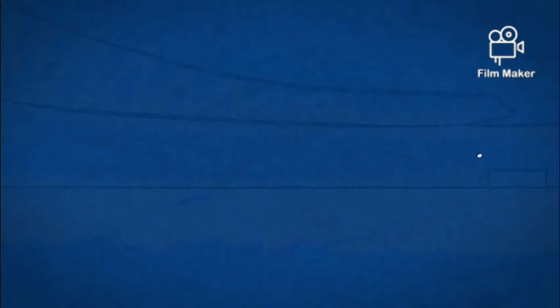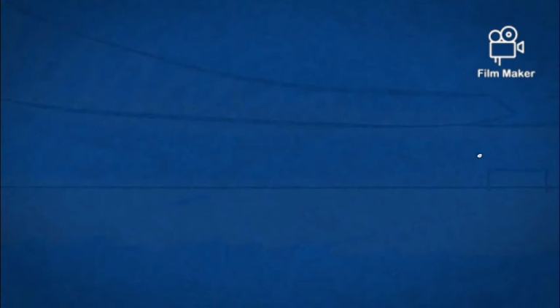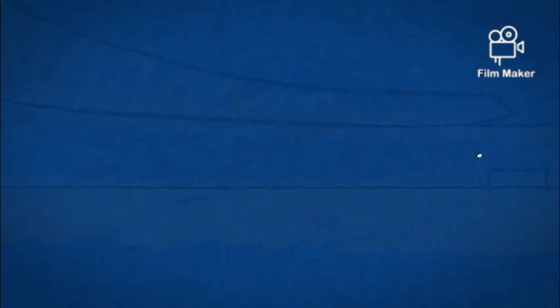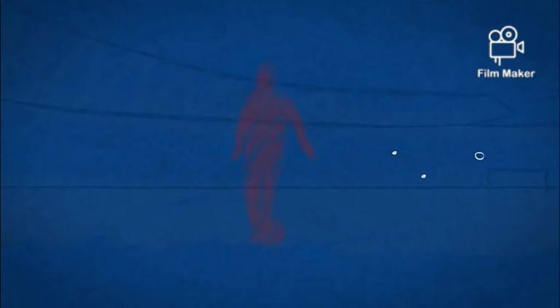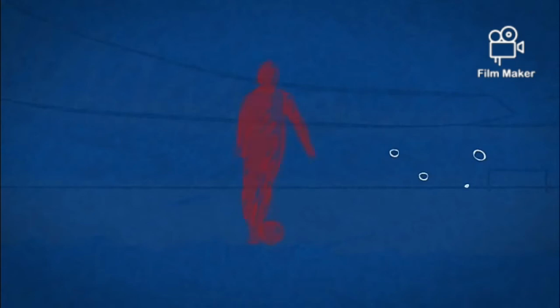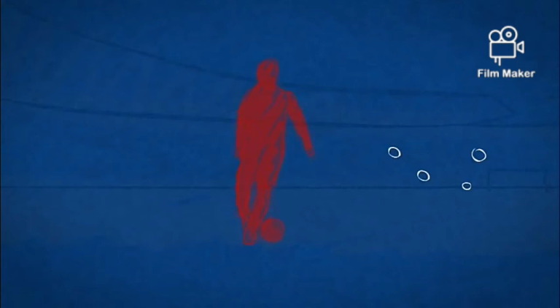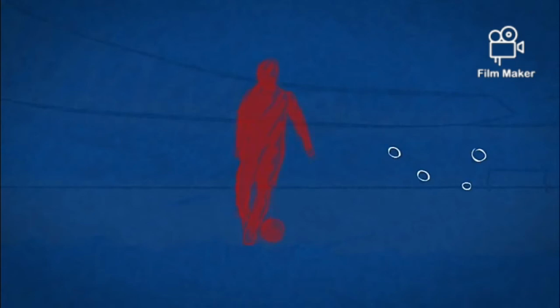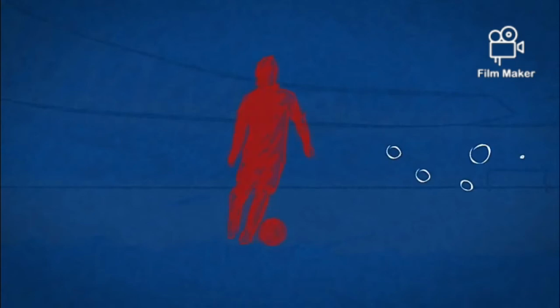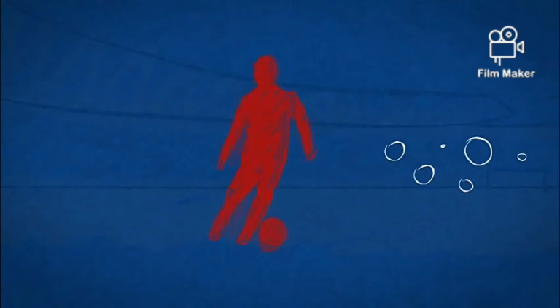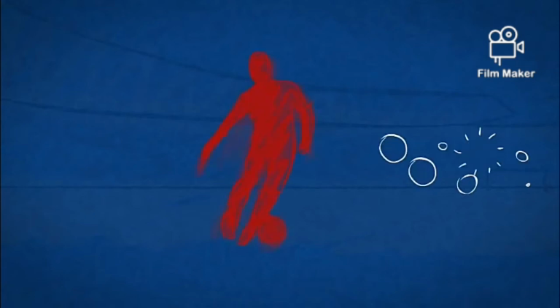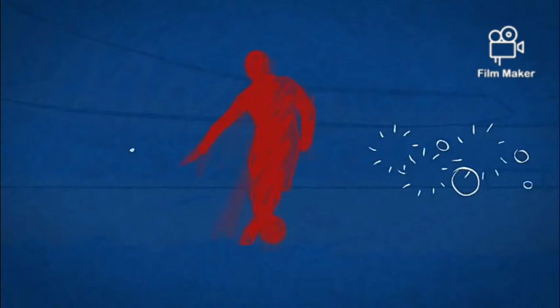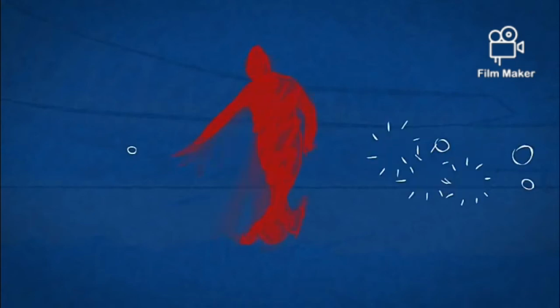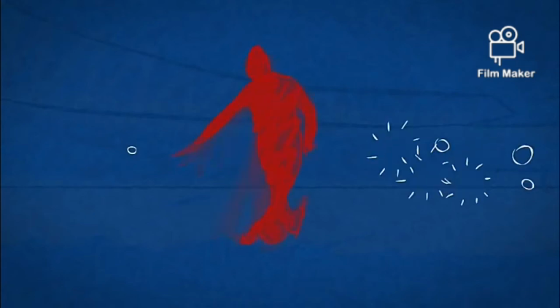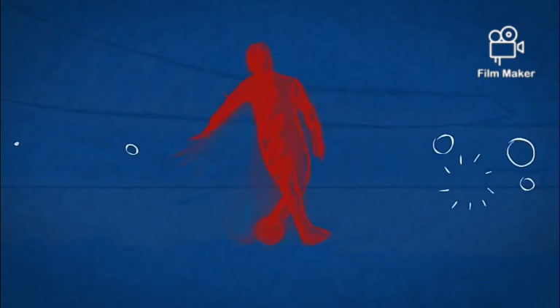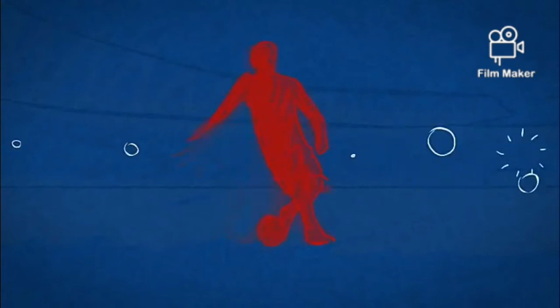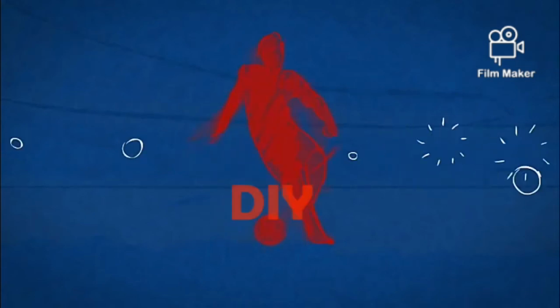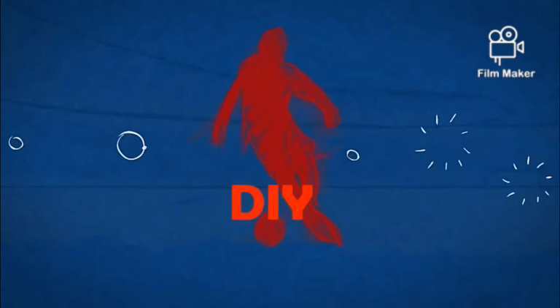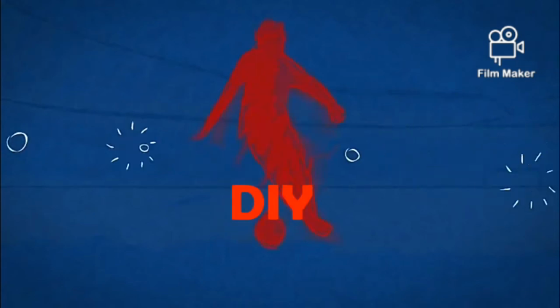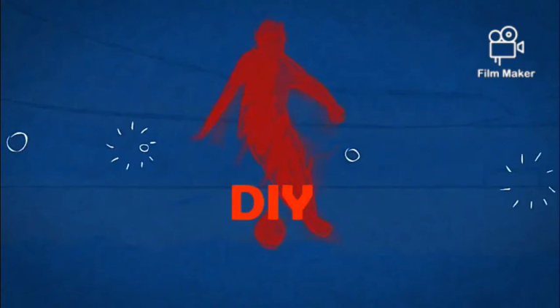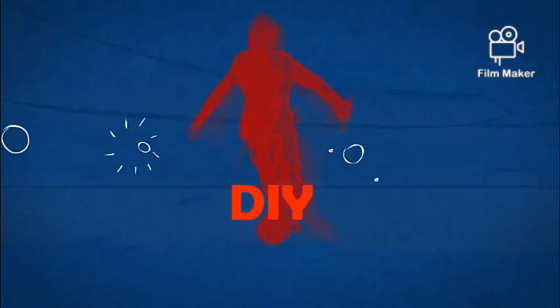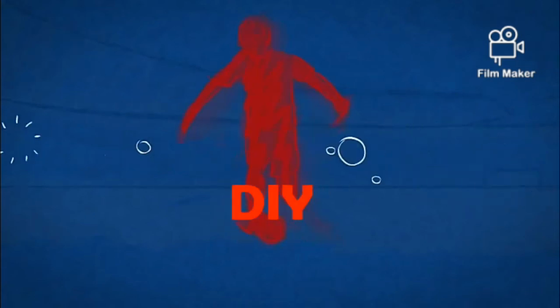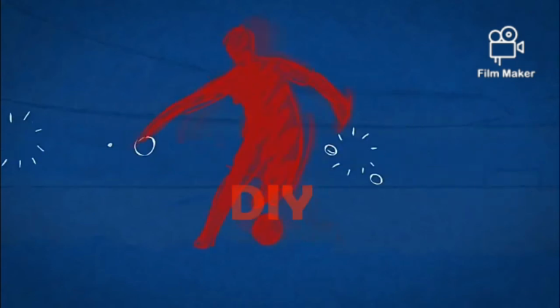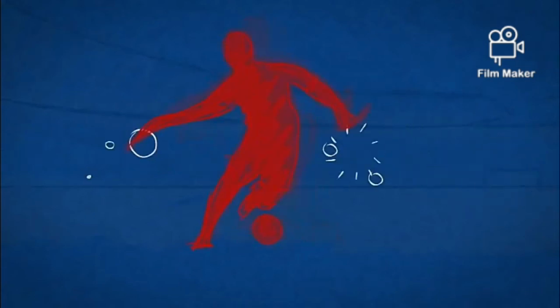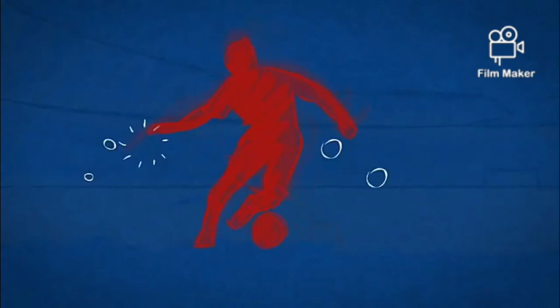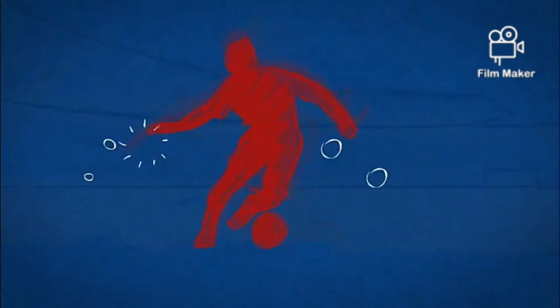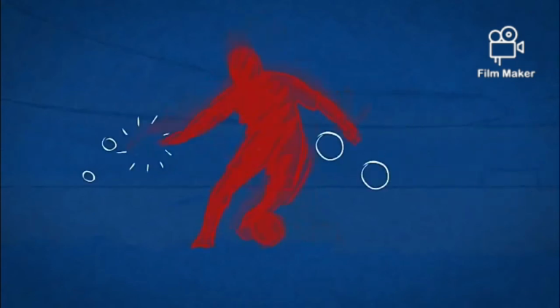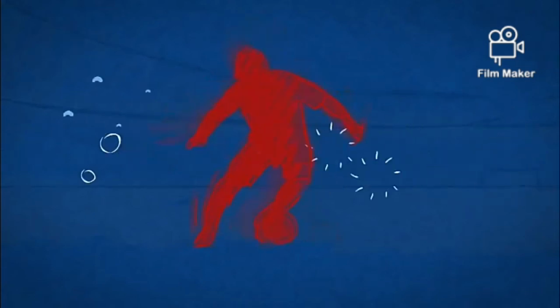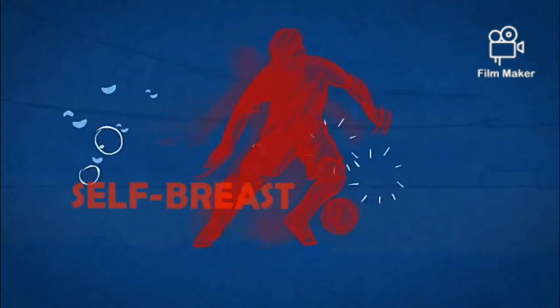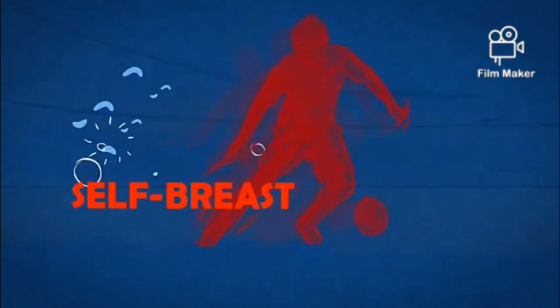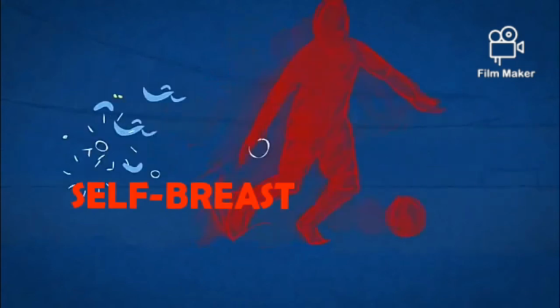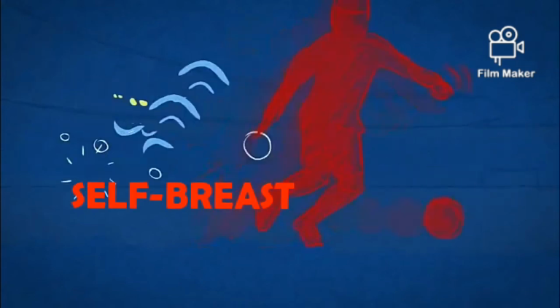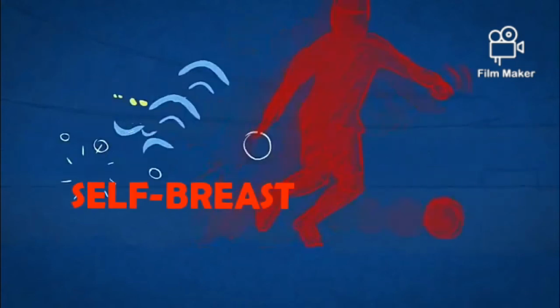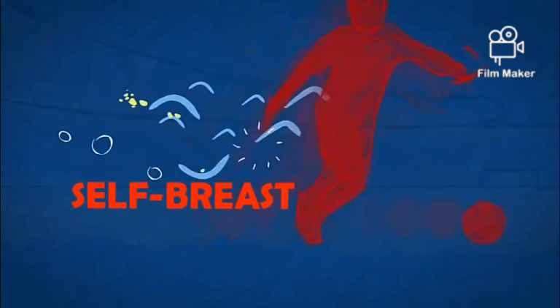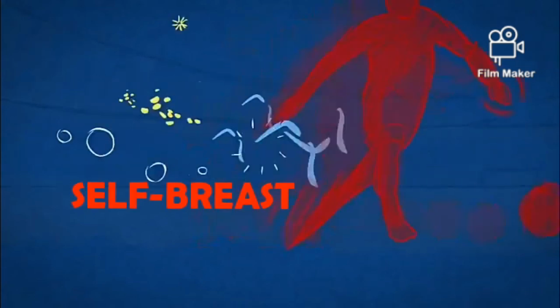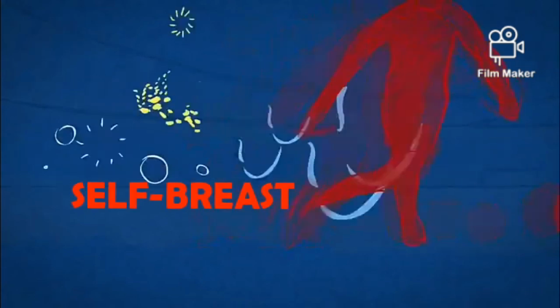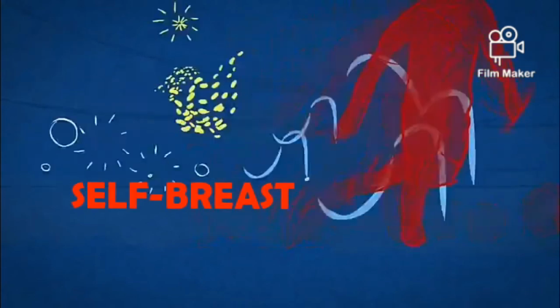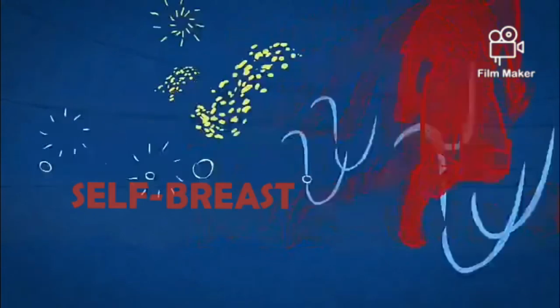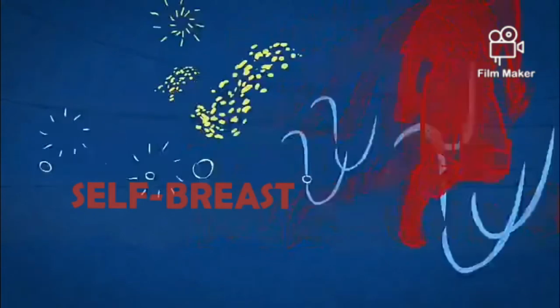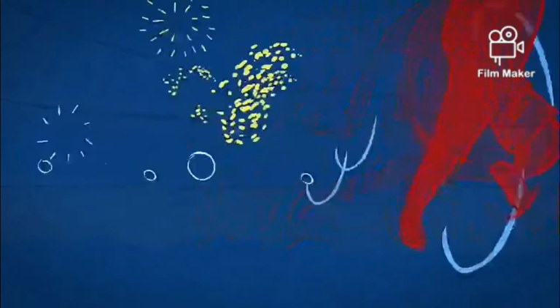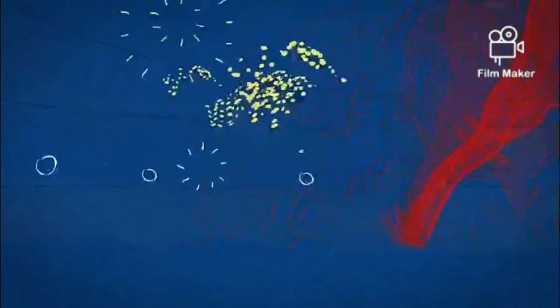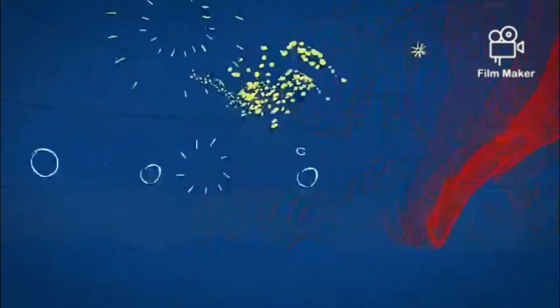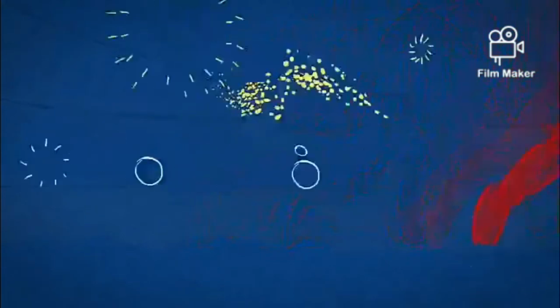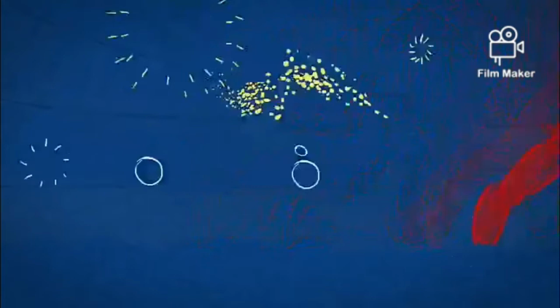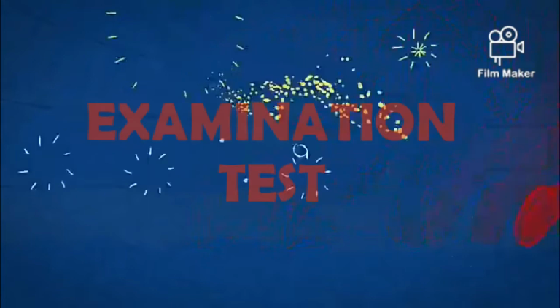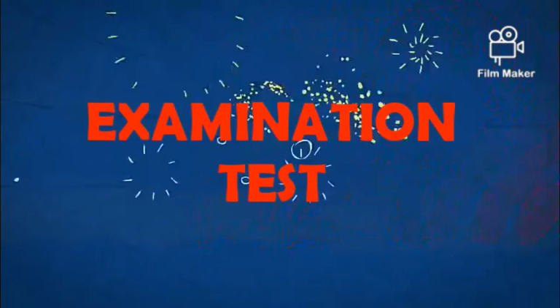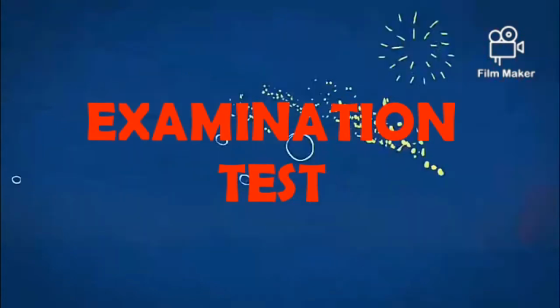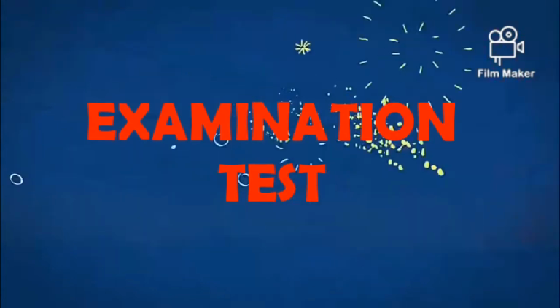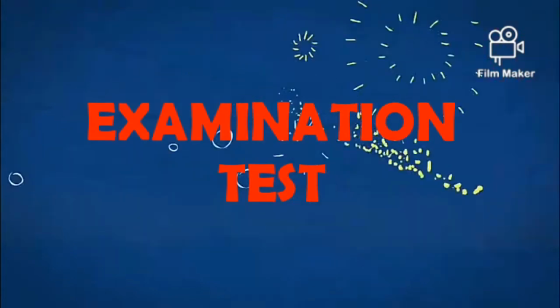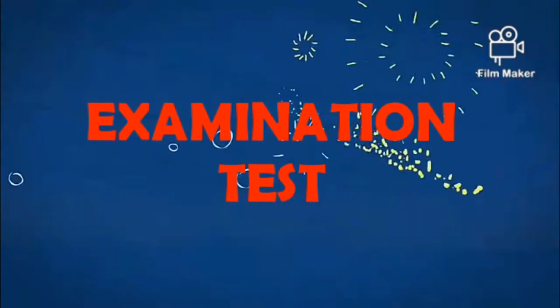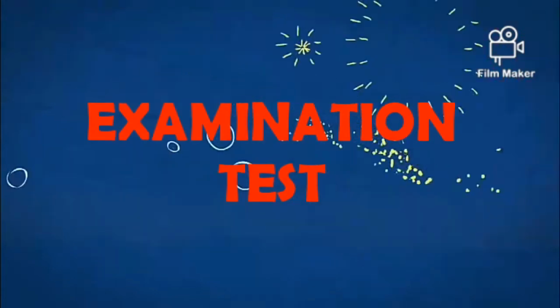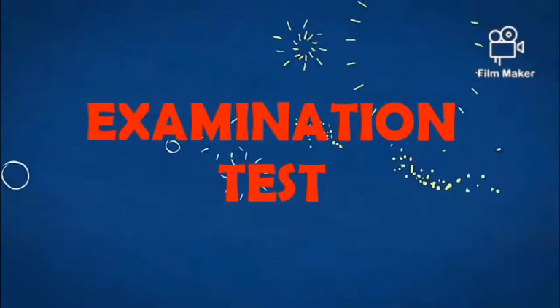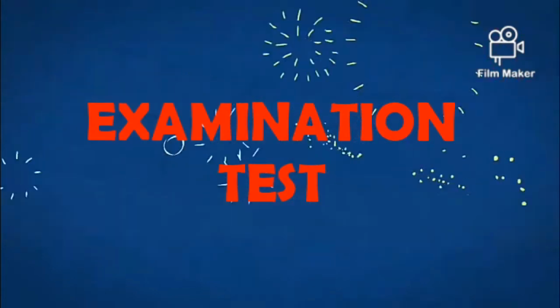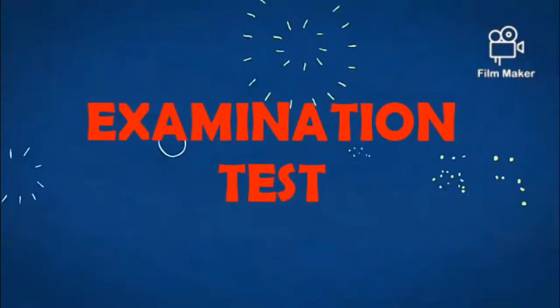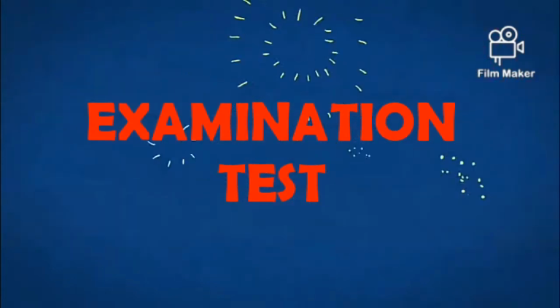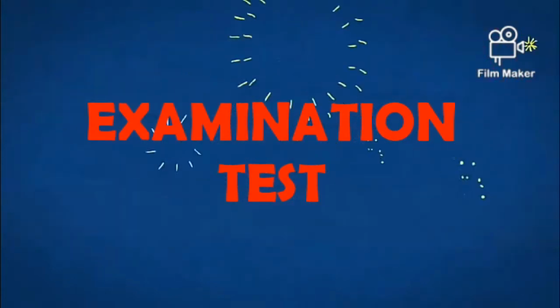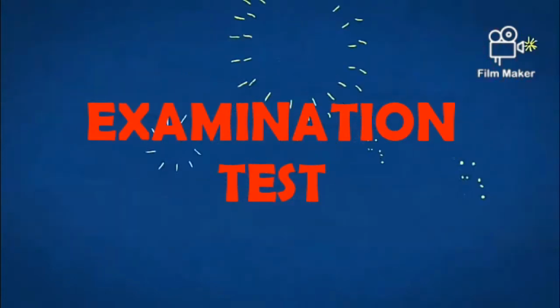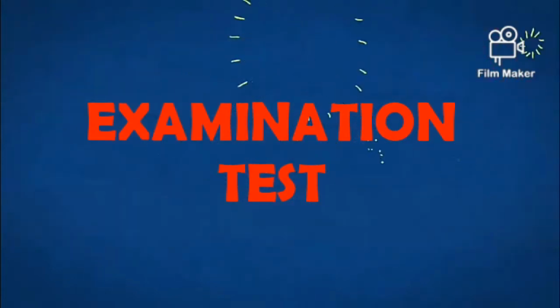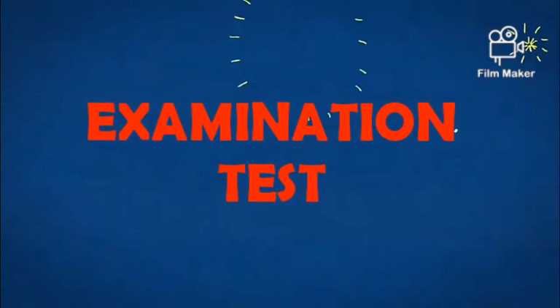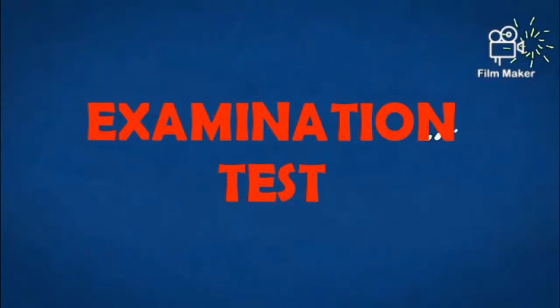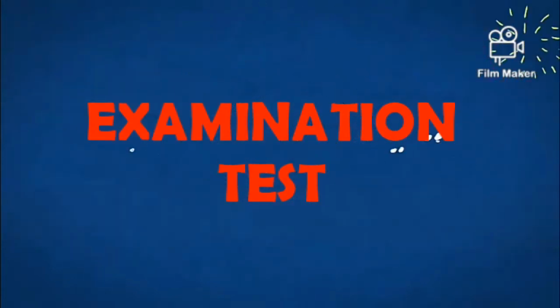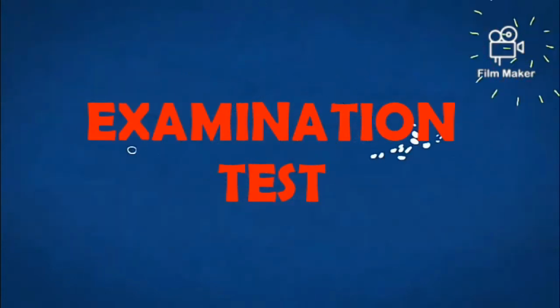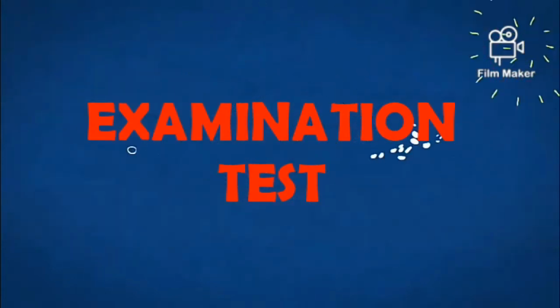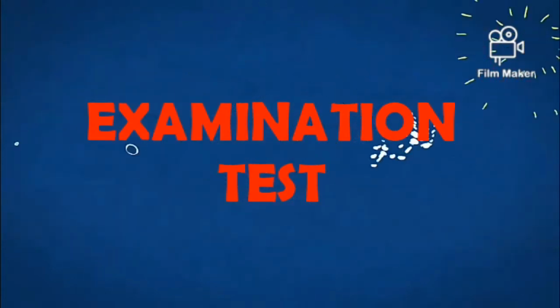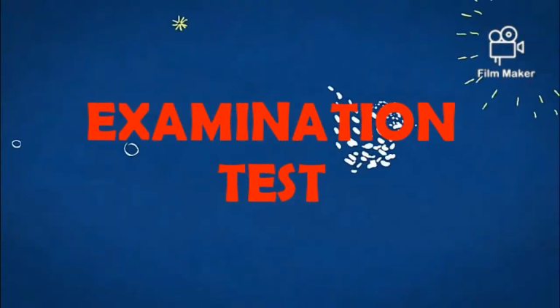Welcome to this channel. Today I wanted to talk about self-breast examination and doing it at the comfort of your home, so stay tuned.